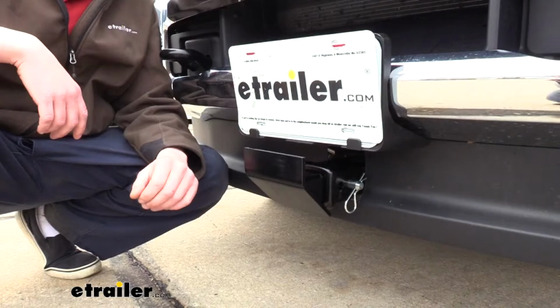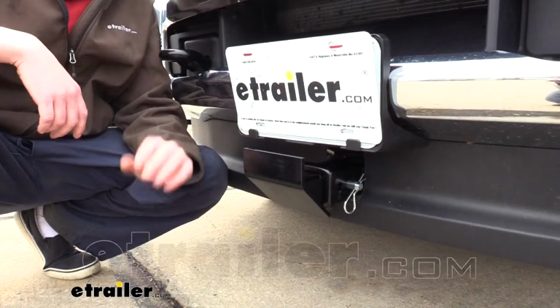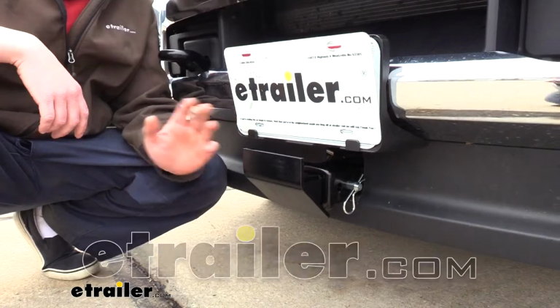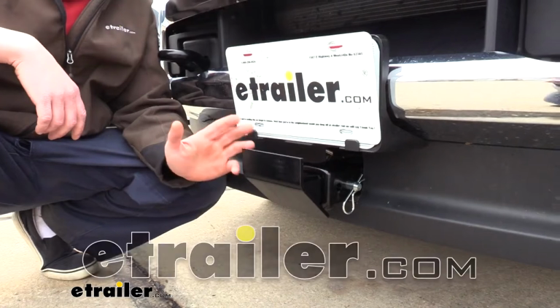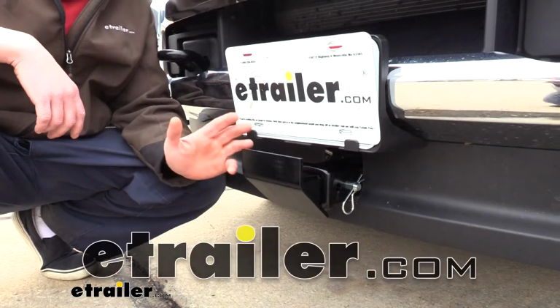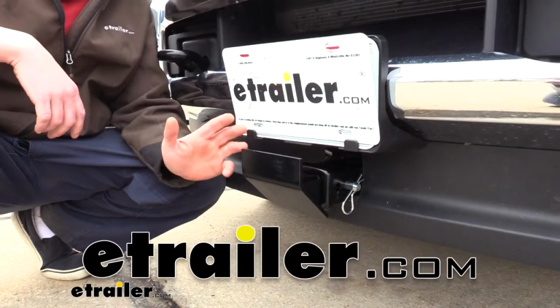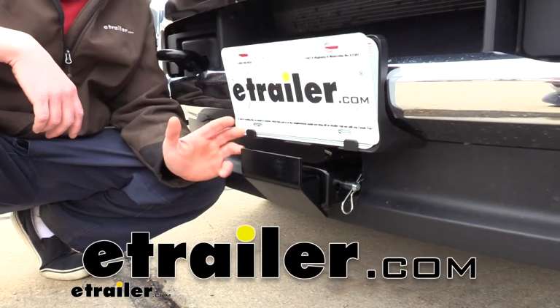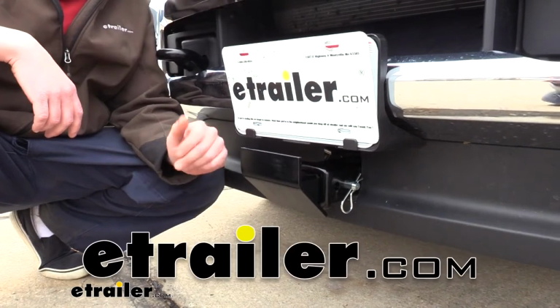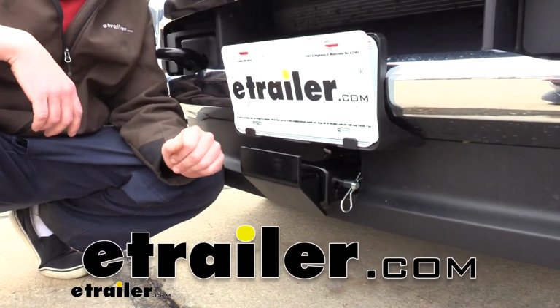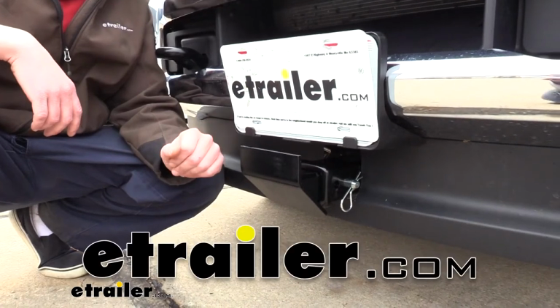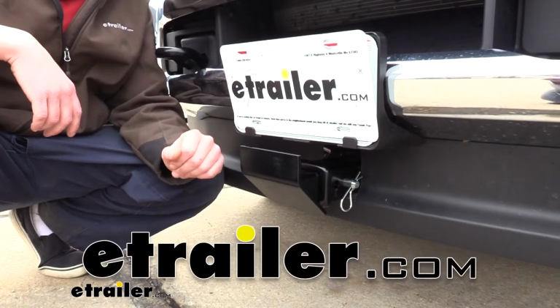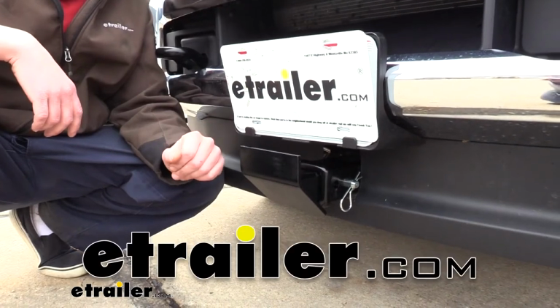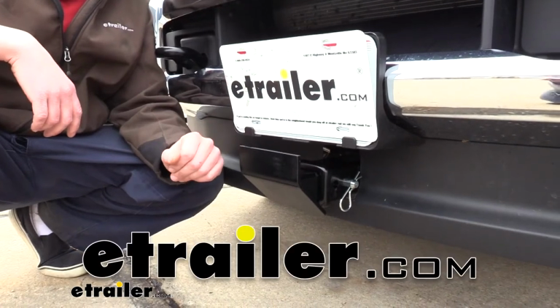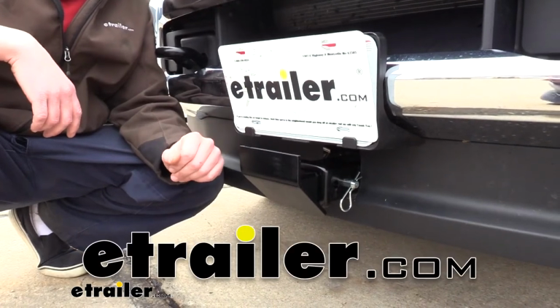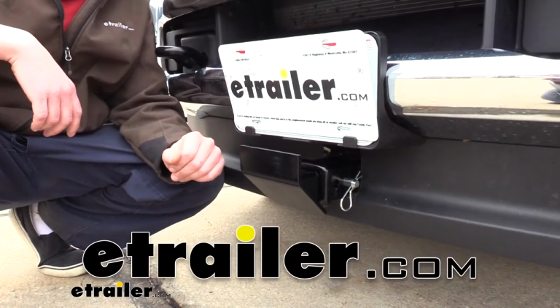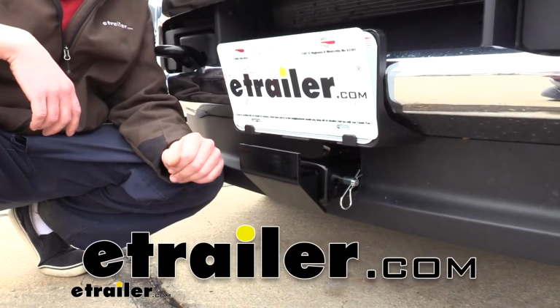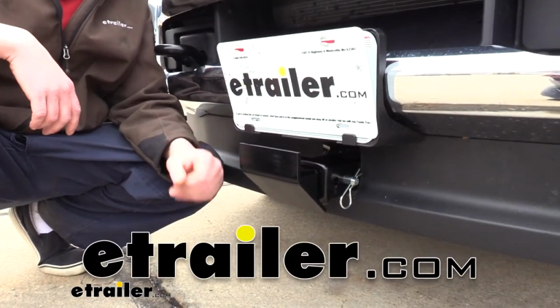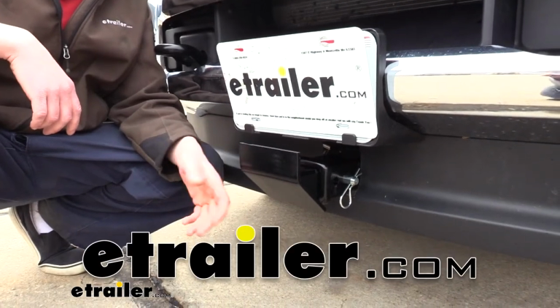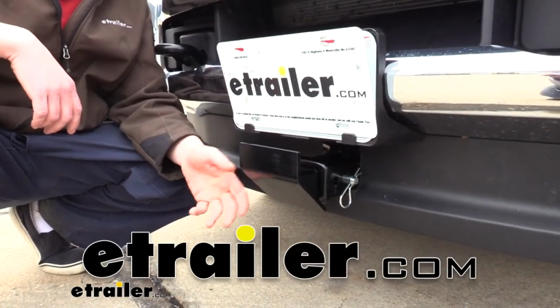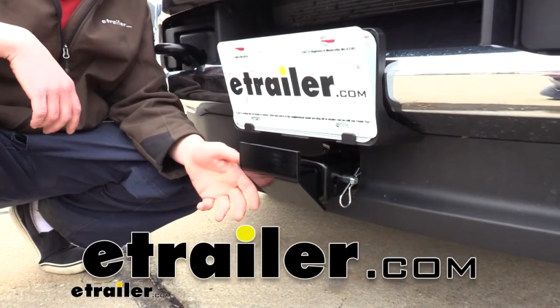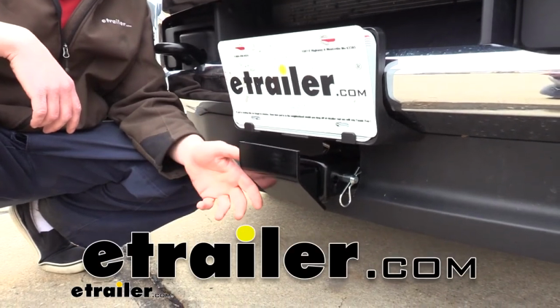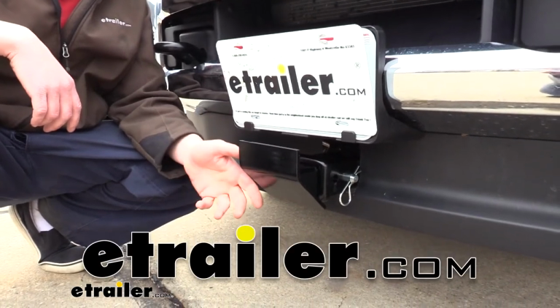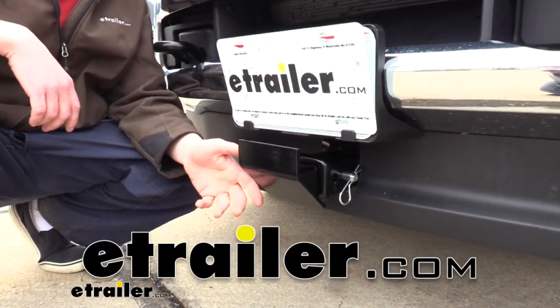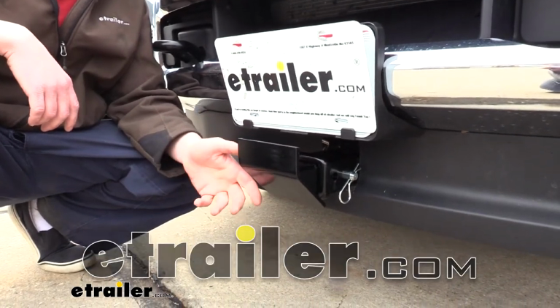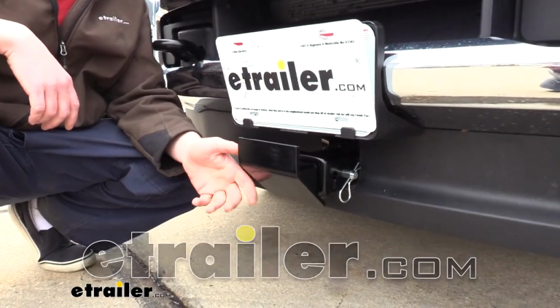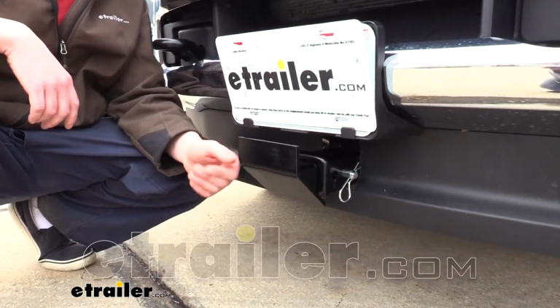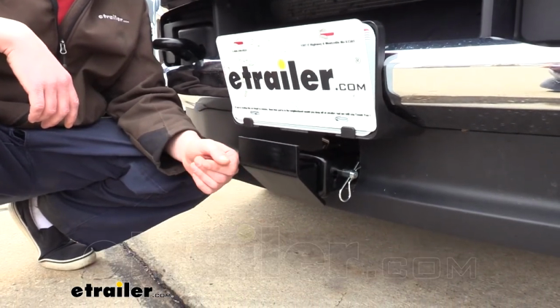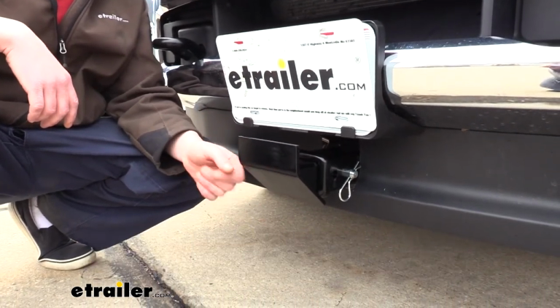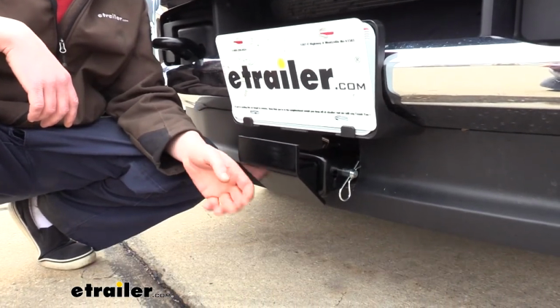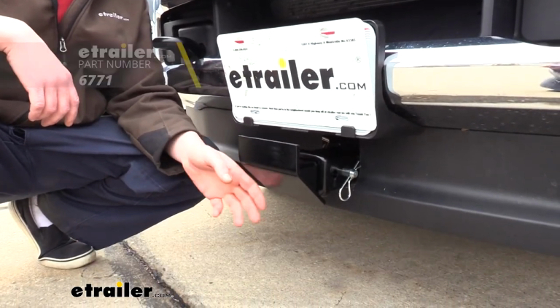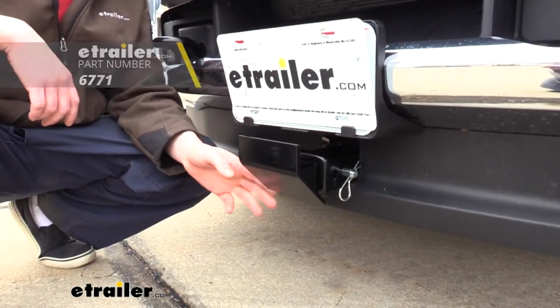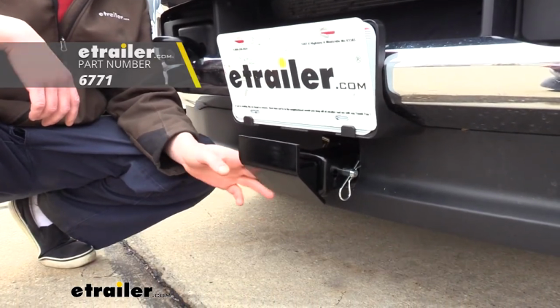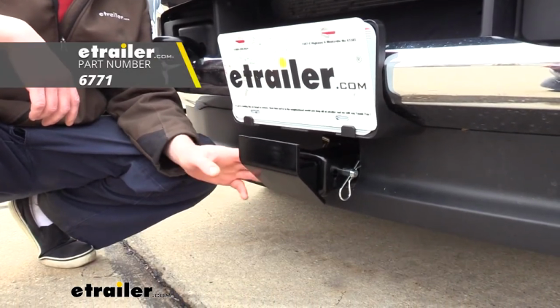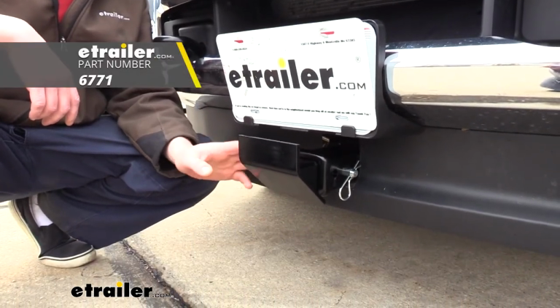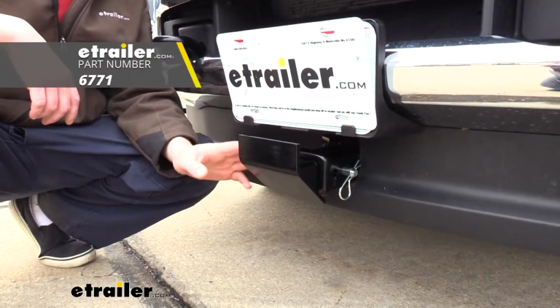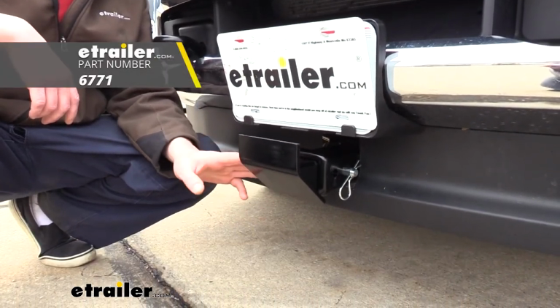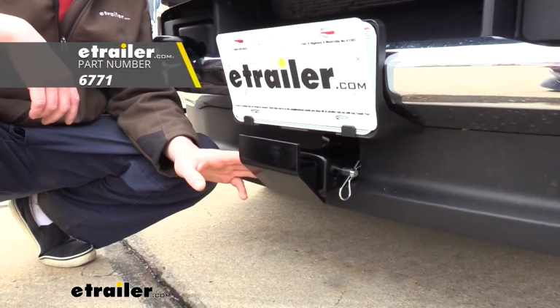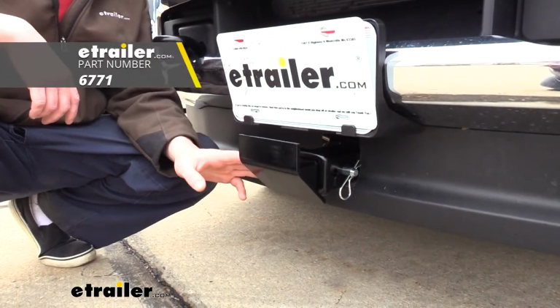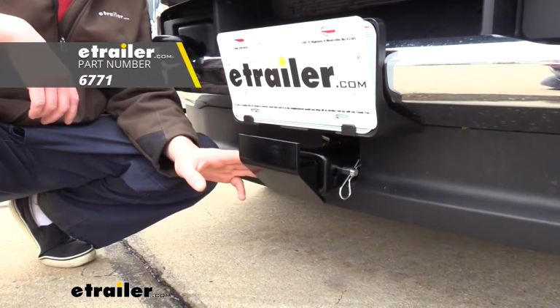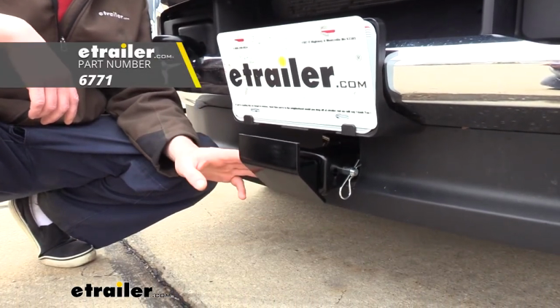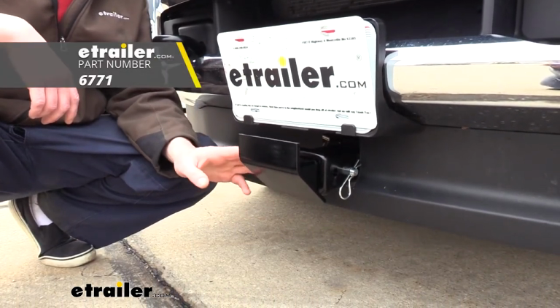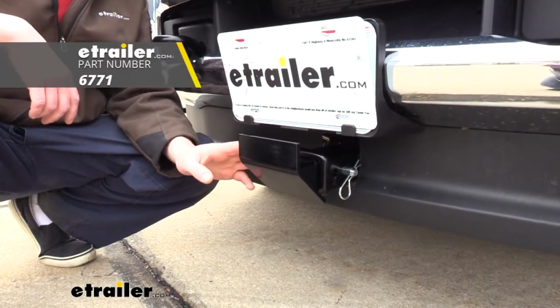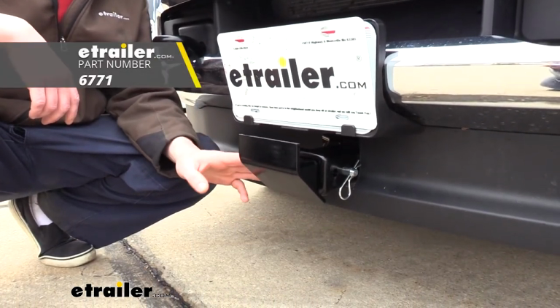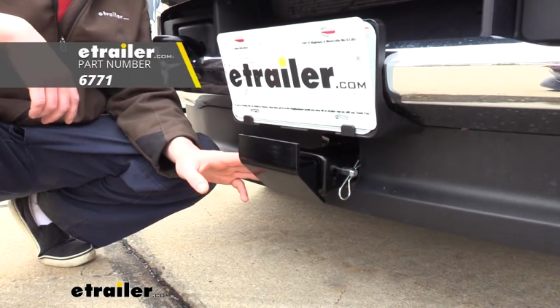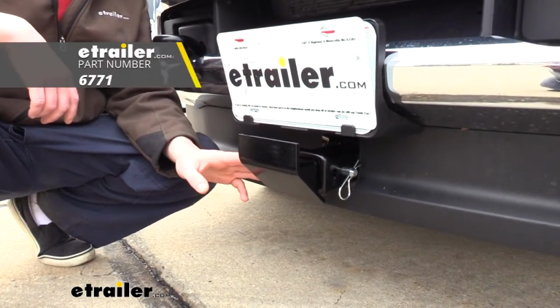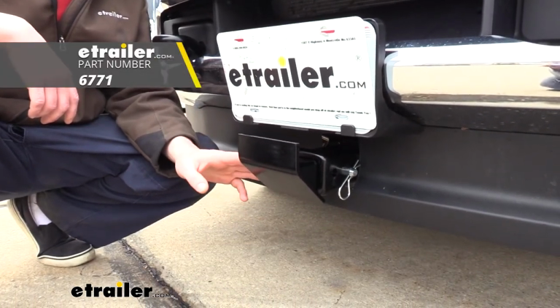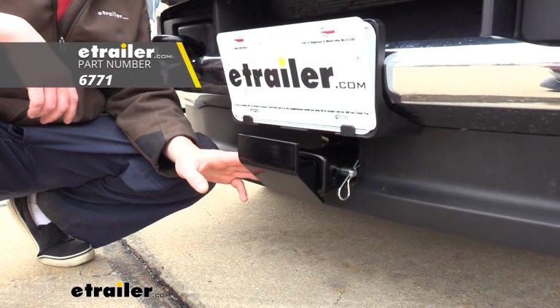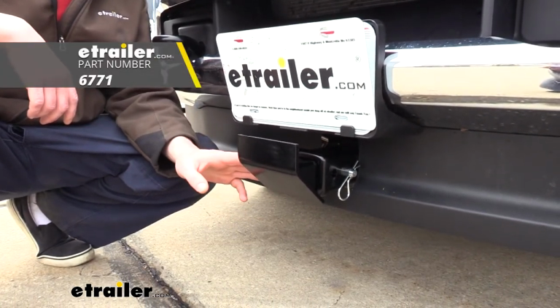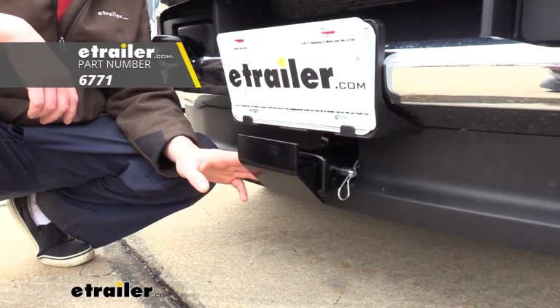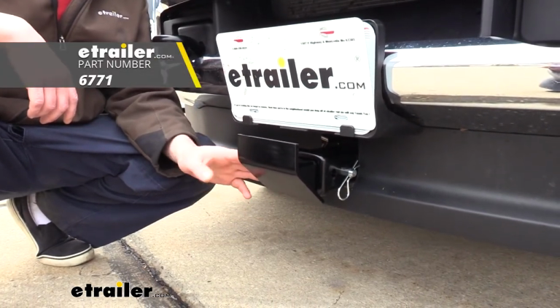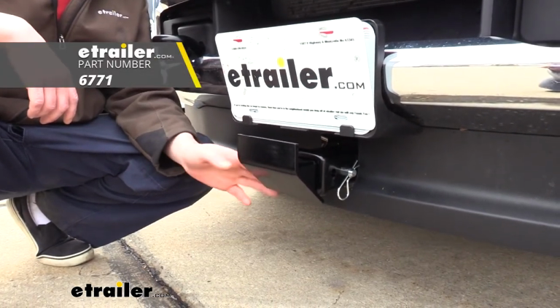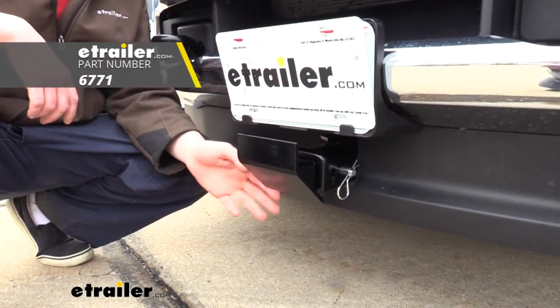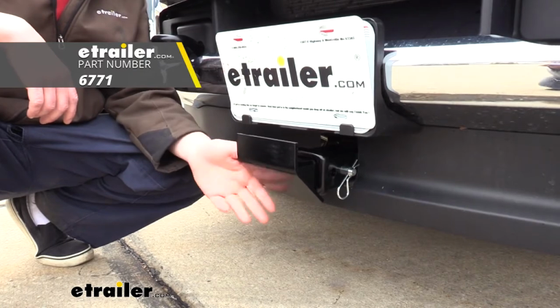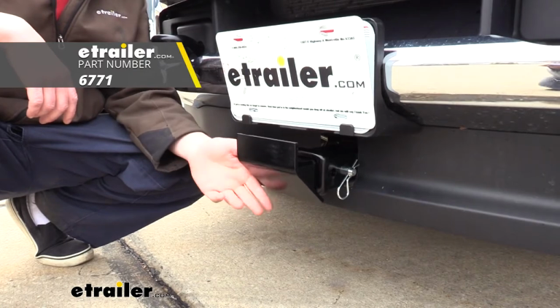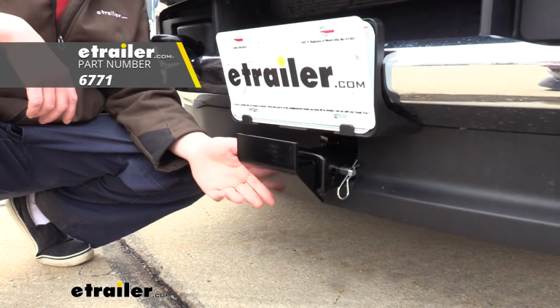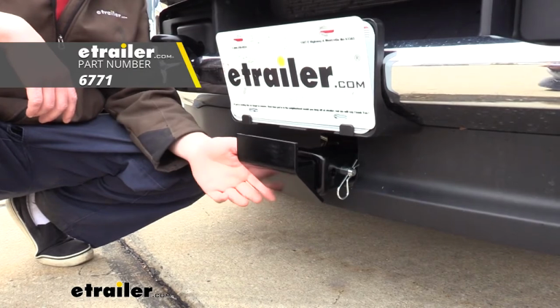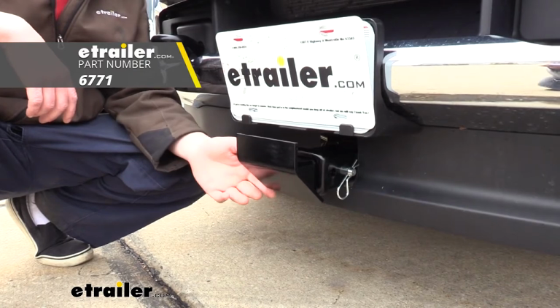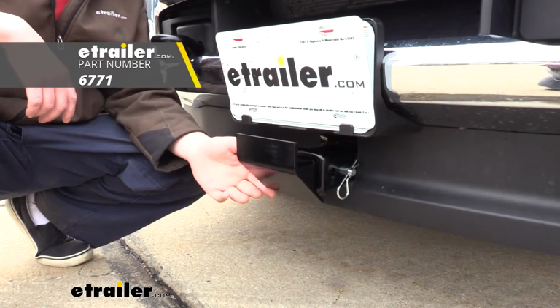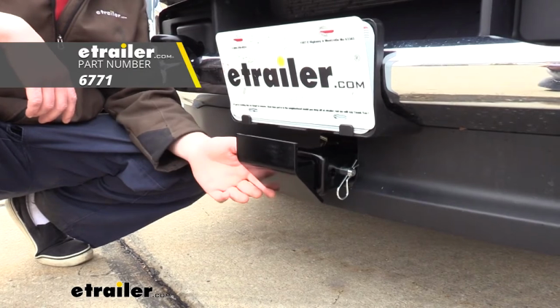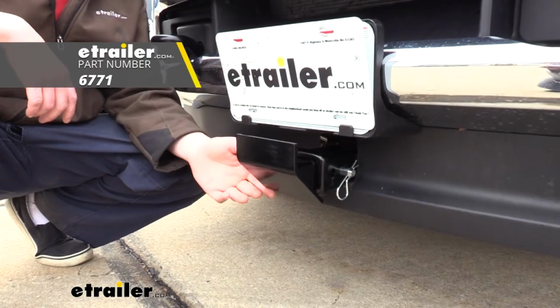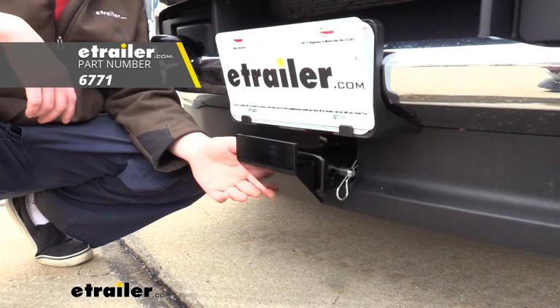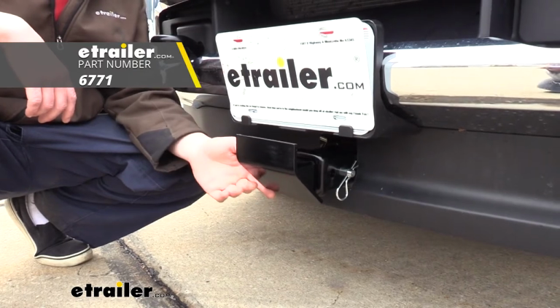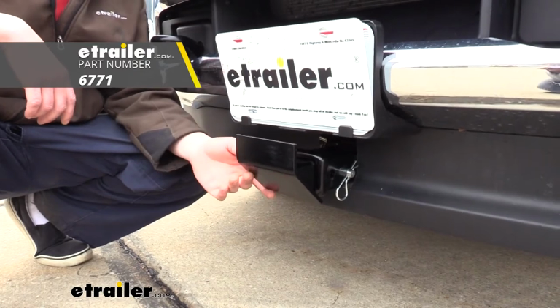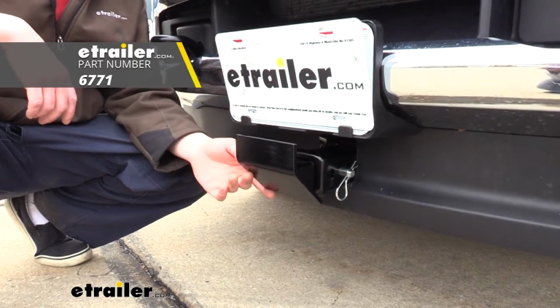Hi there, hard workers and off-roaders. Today we're going to be taking a look at DrawTite's skid shield for front-mounted hitches.